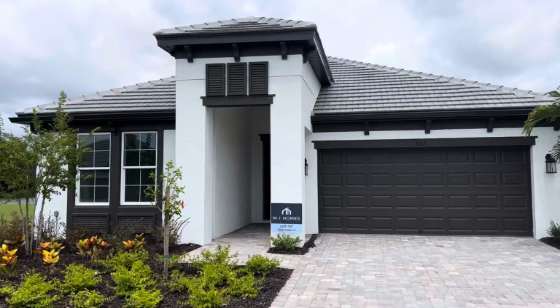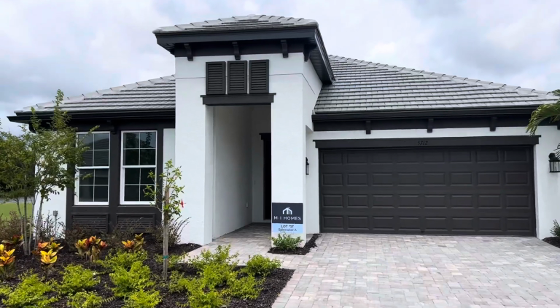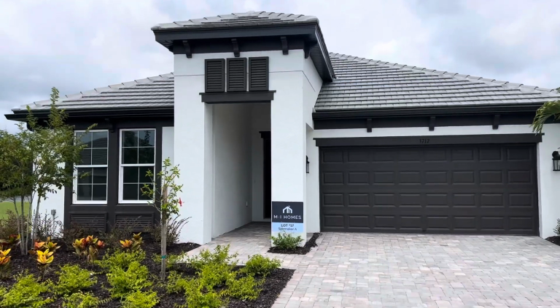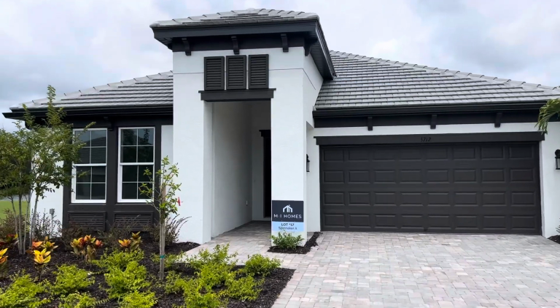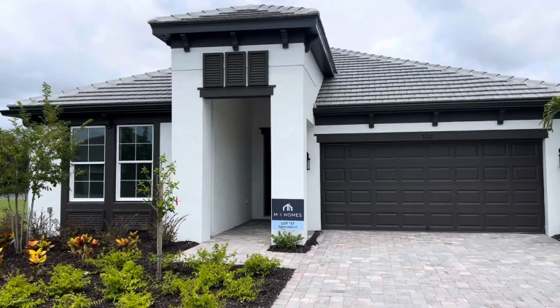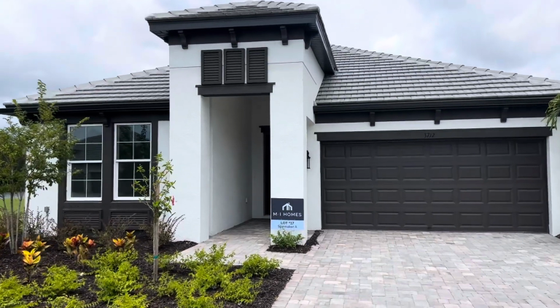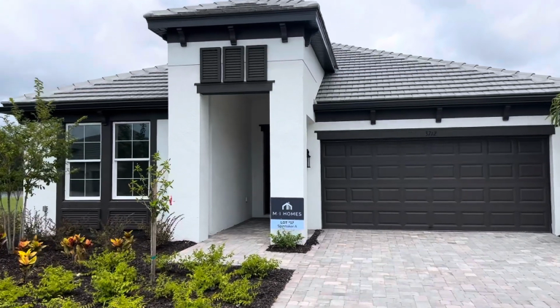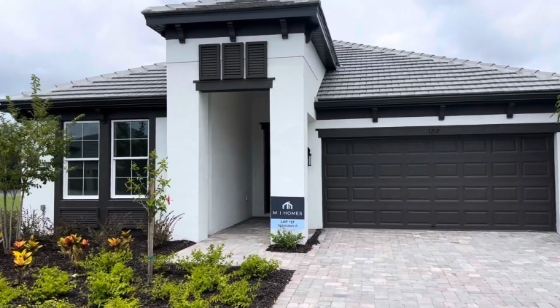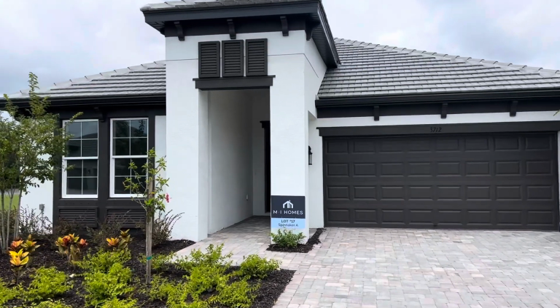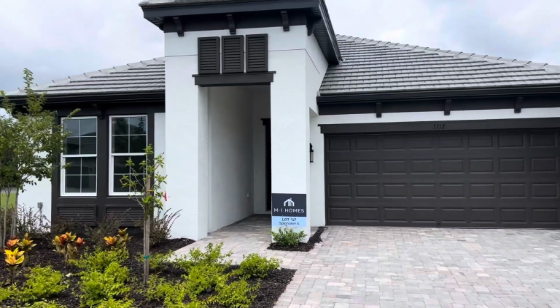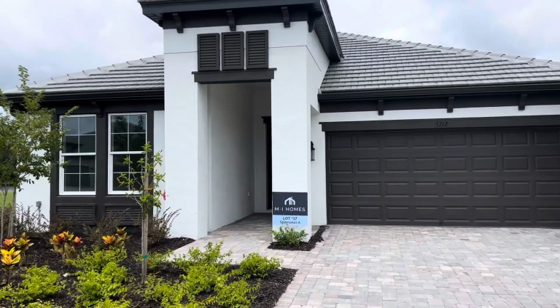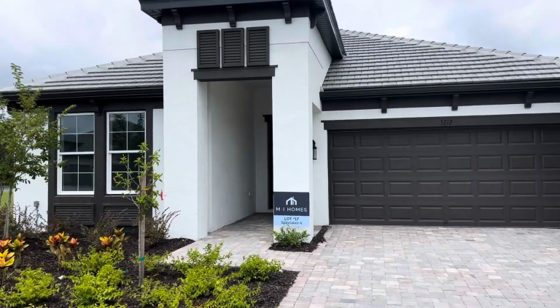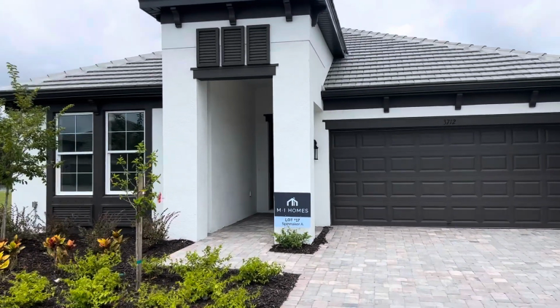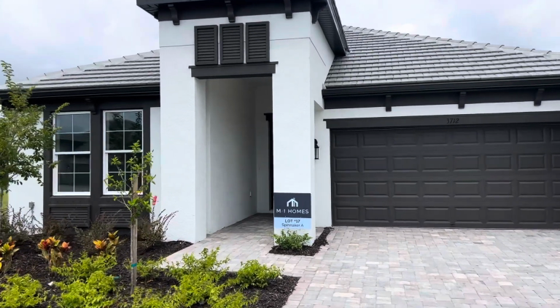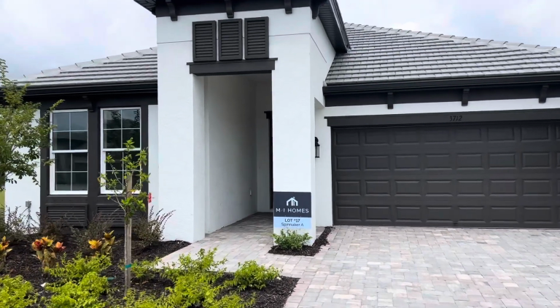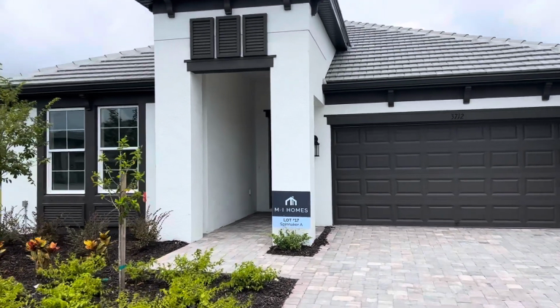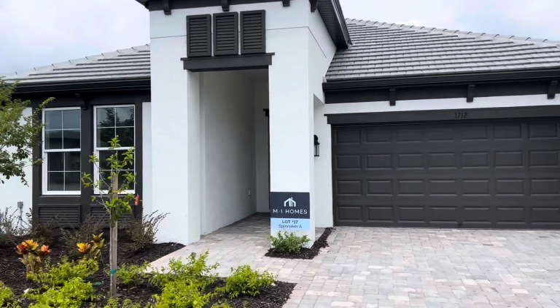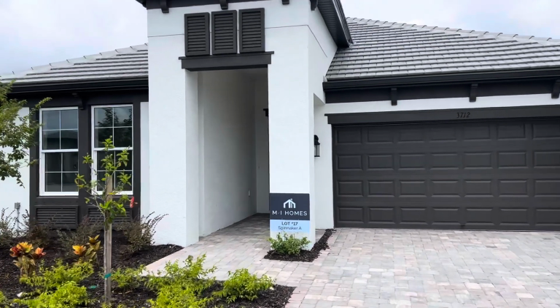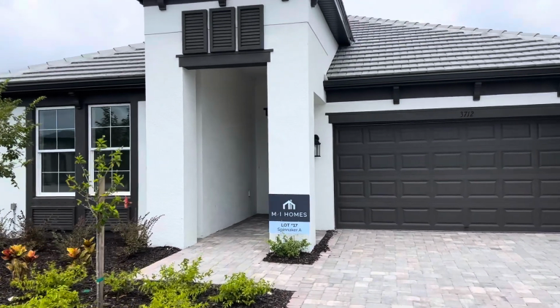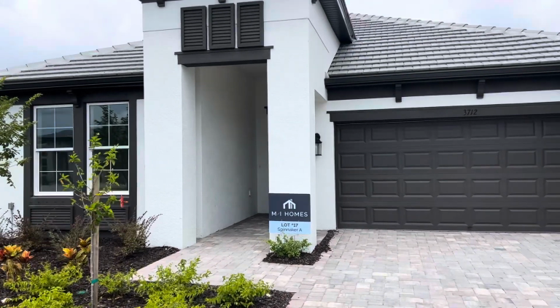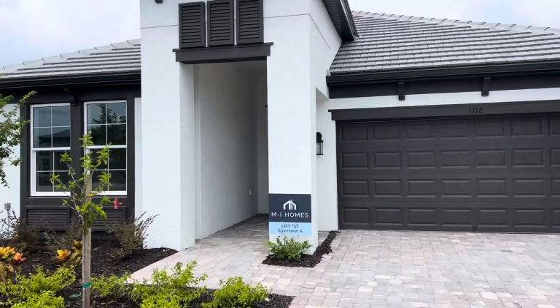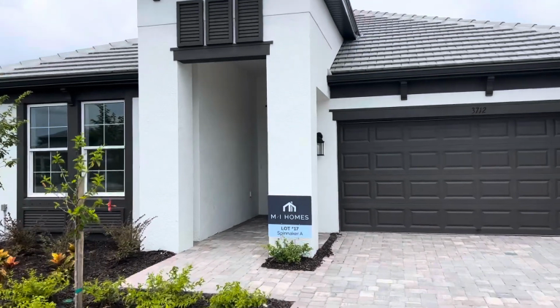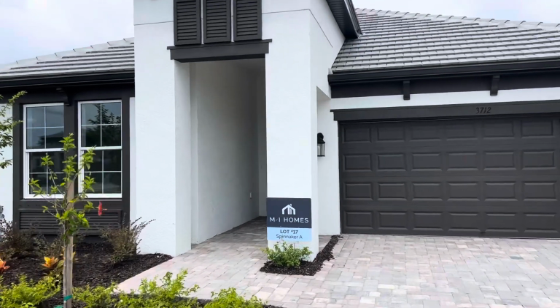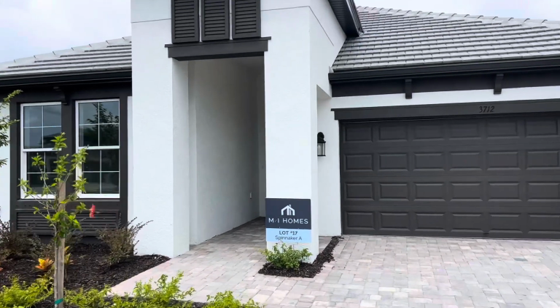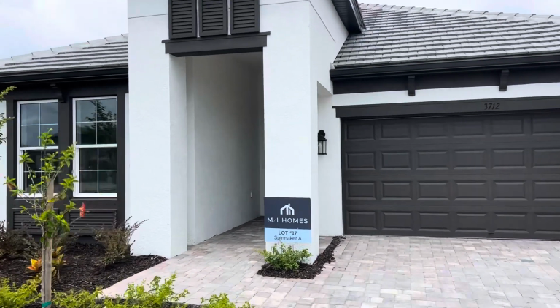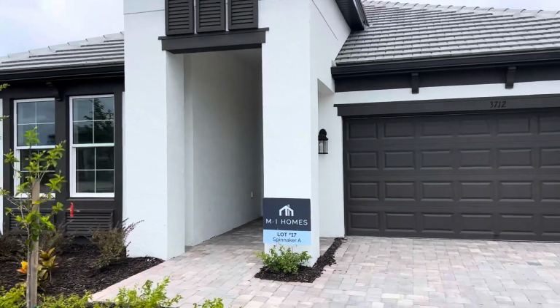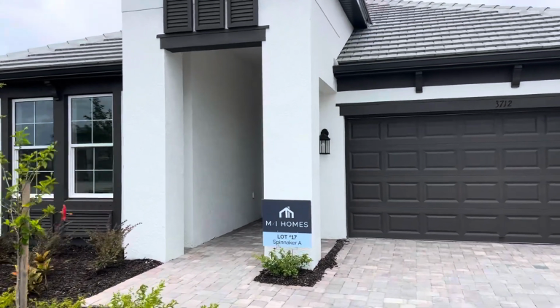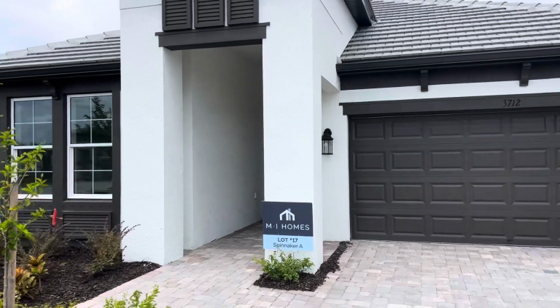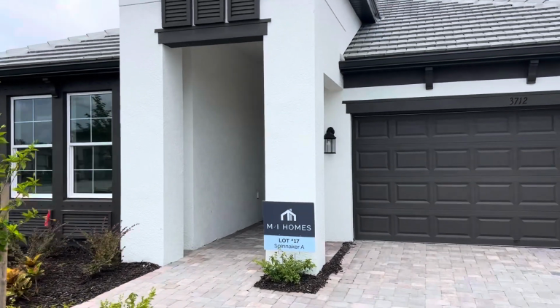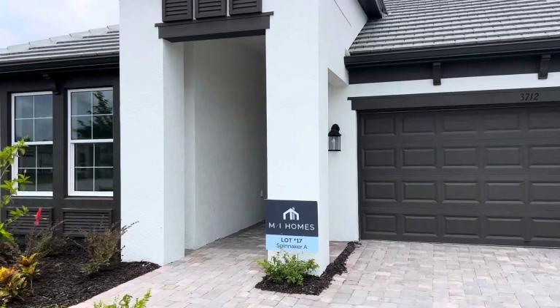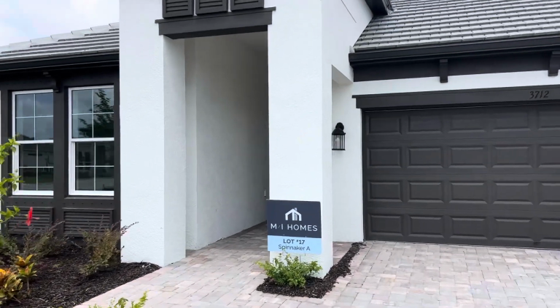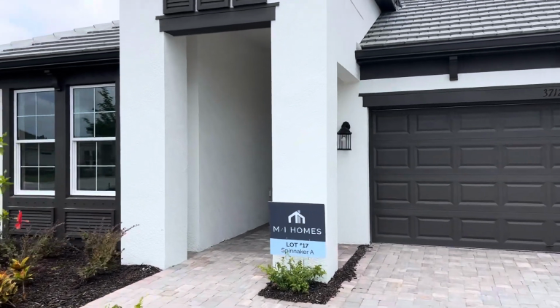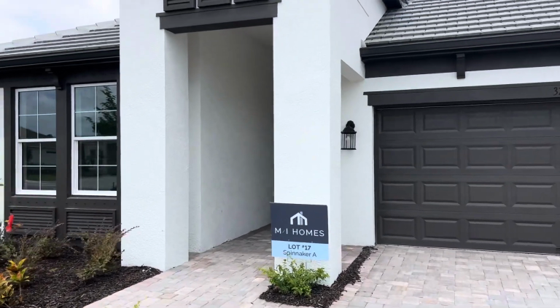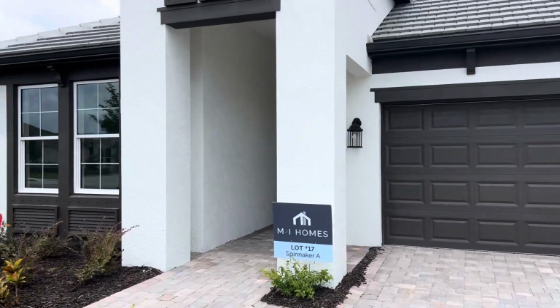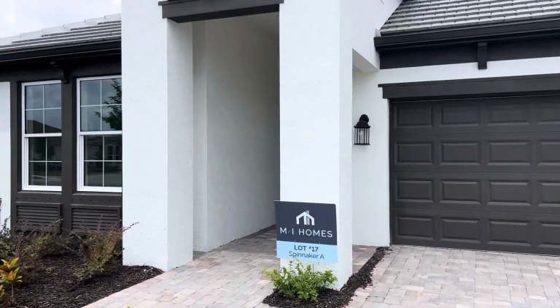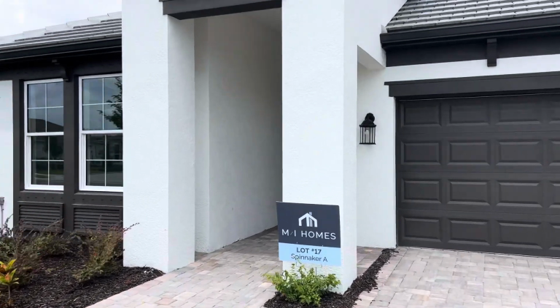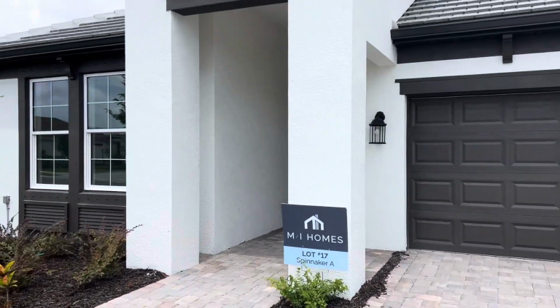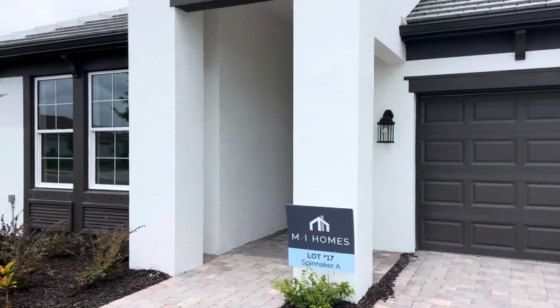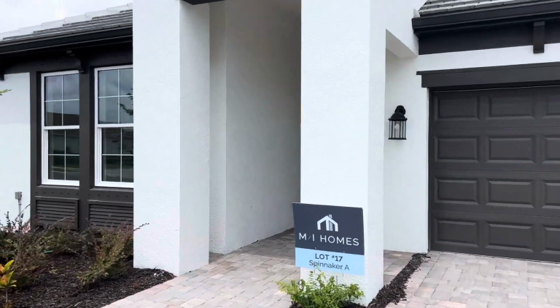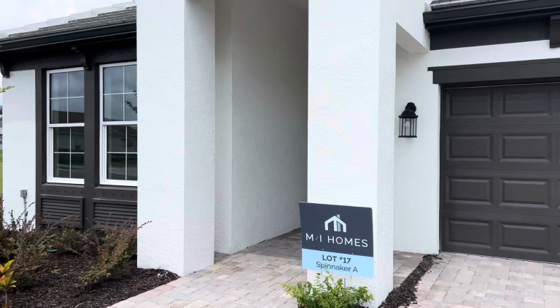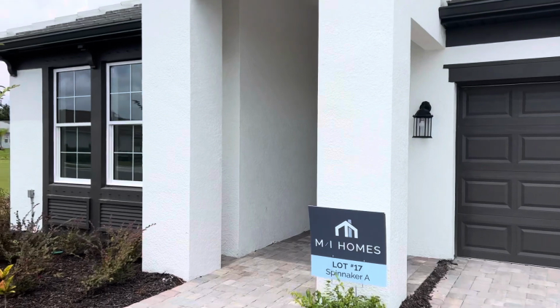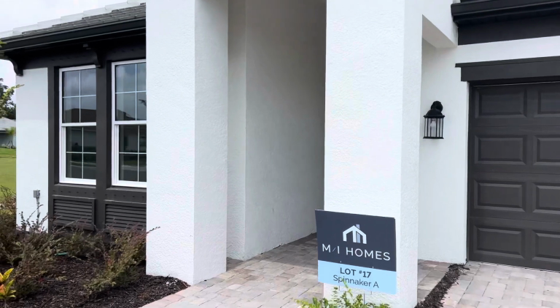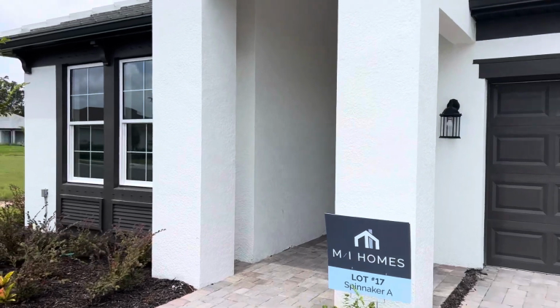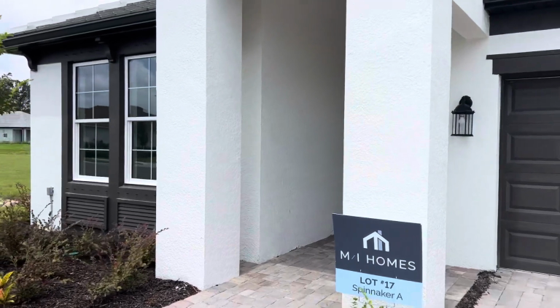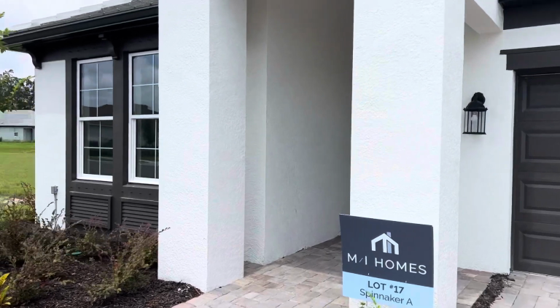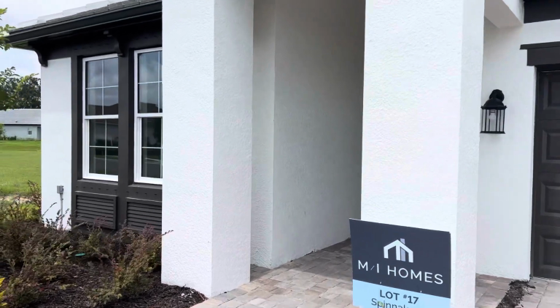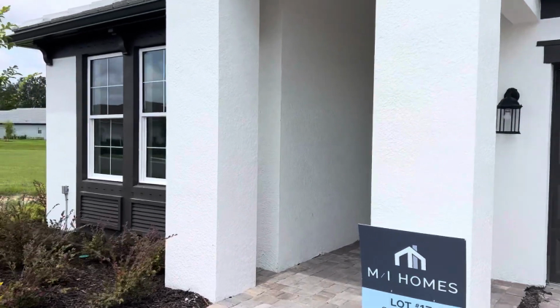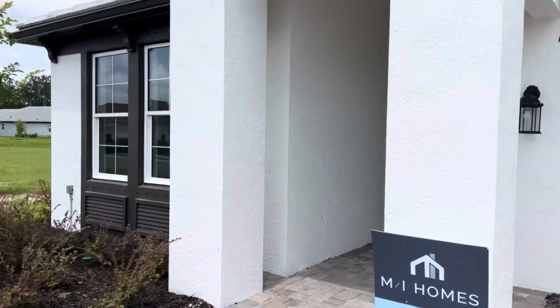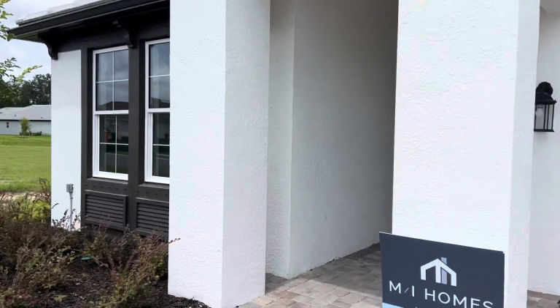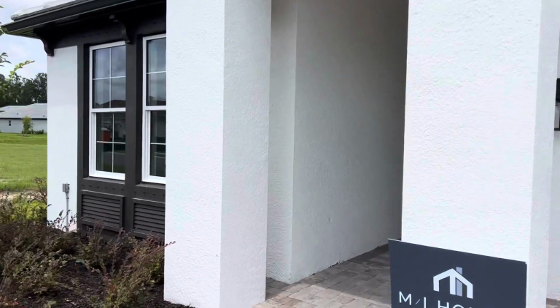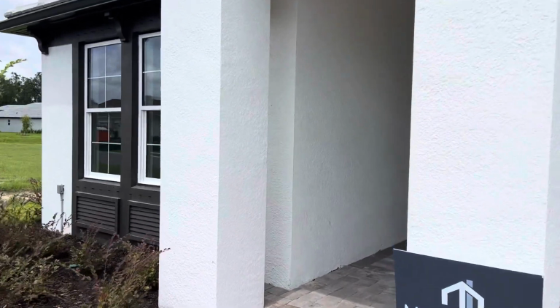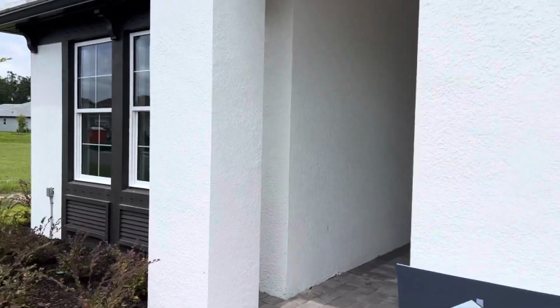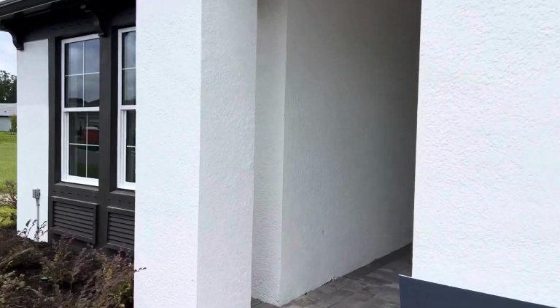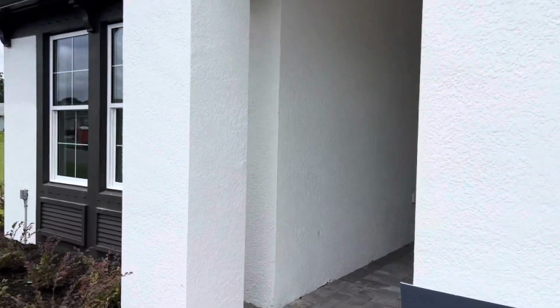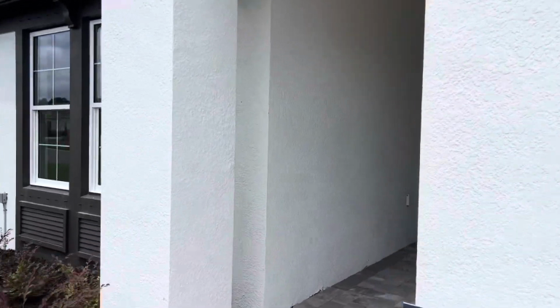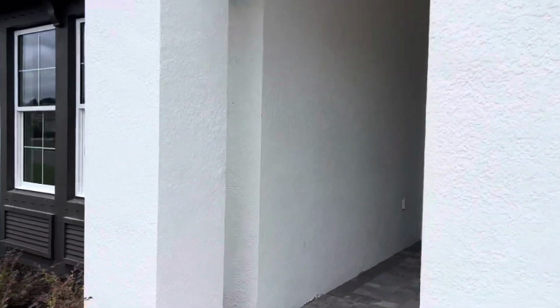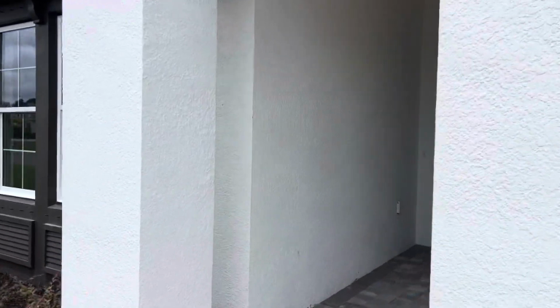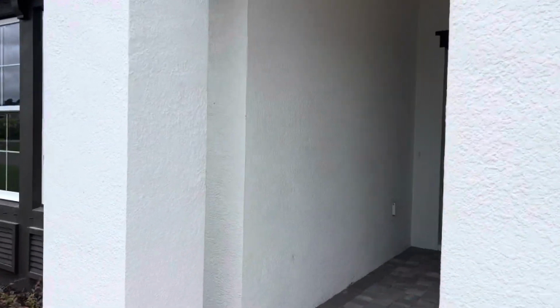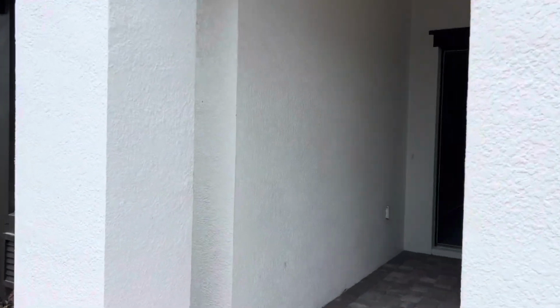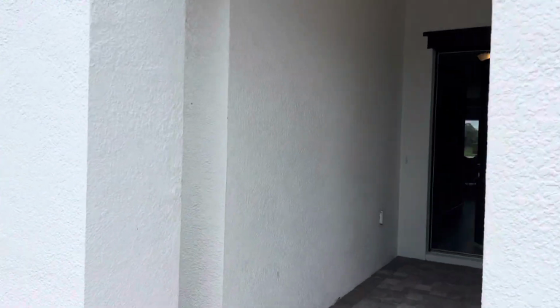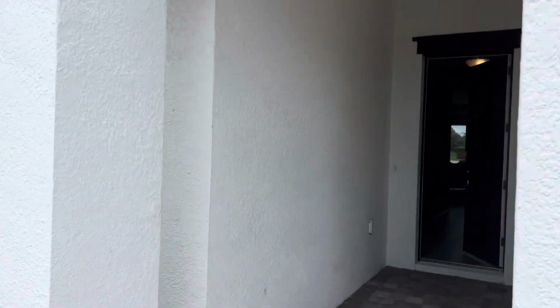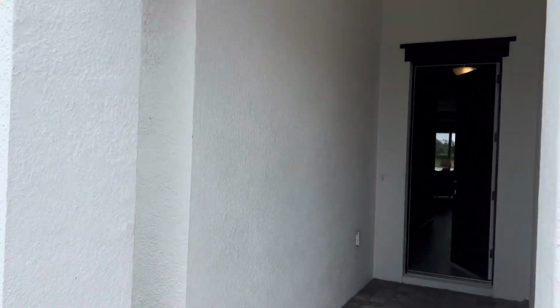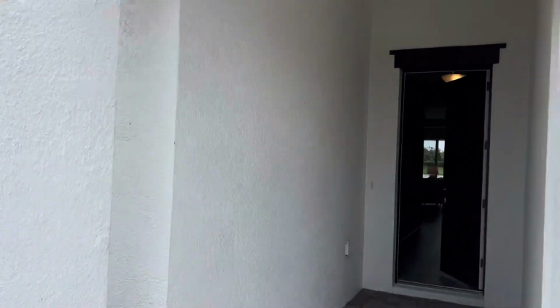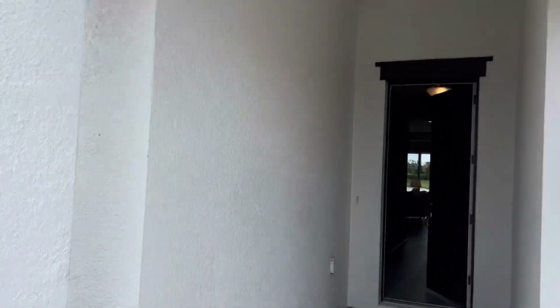I don't know if anyone's looking for a smoking deal, but this home right here — $524,000.